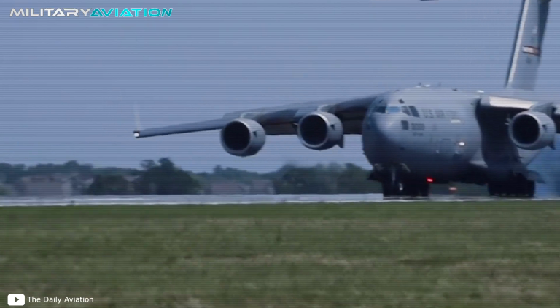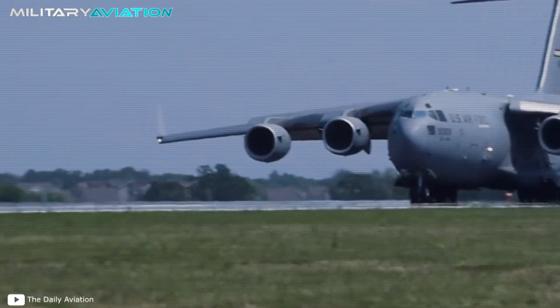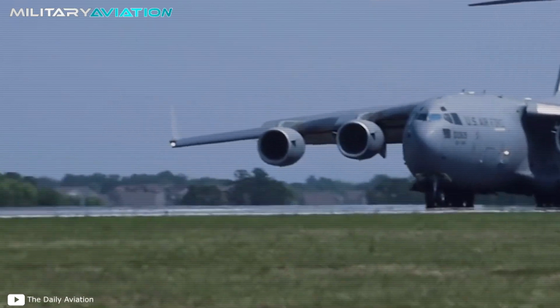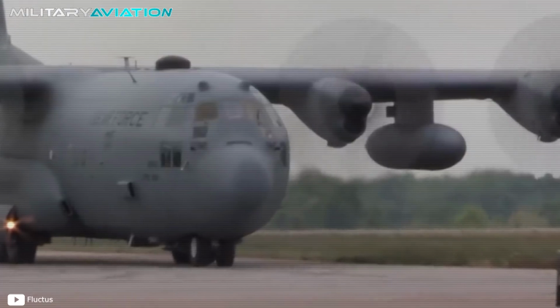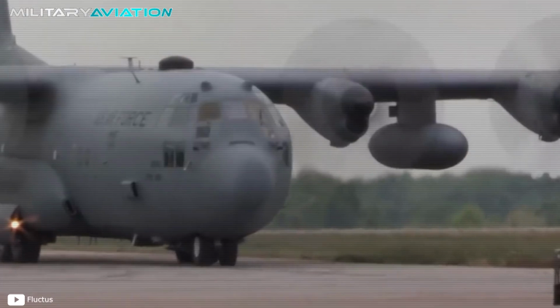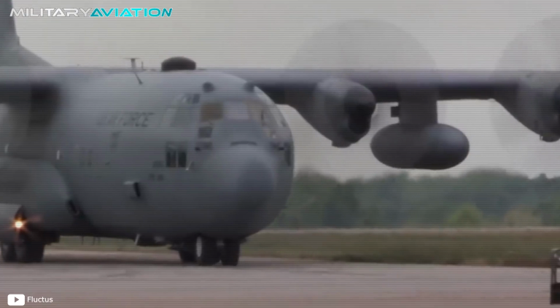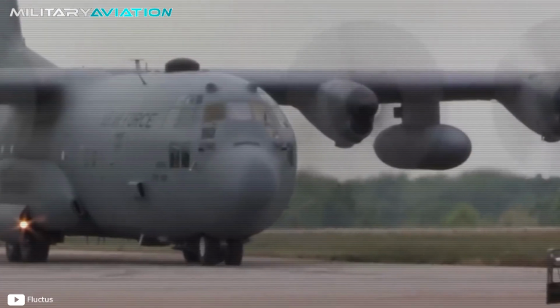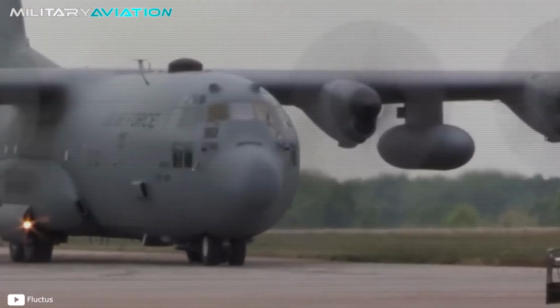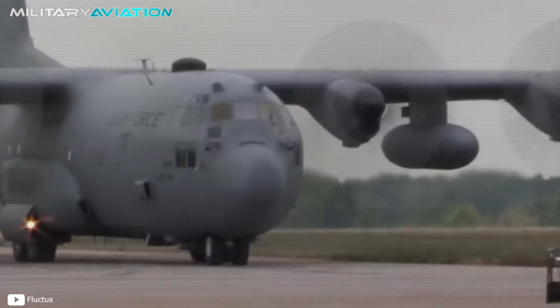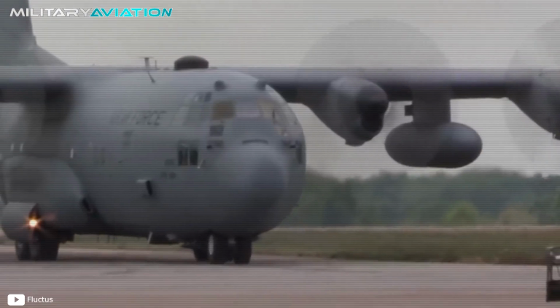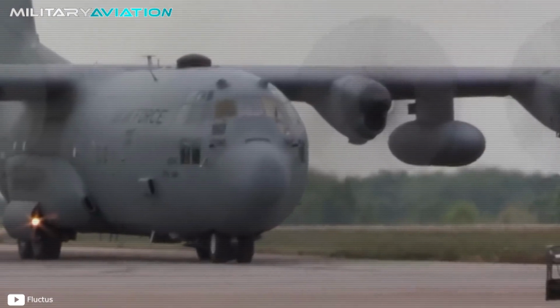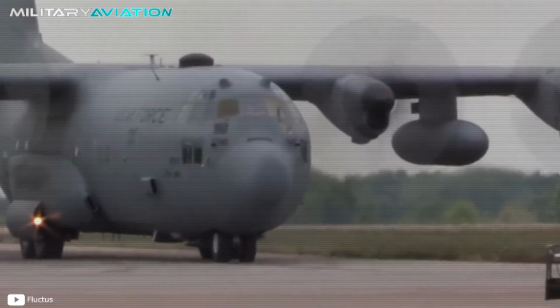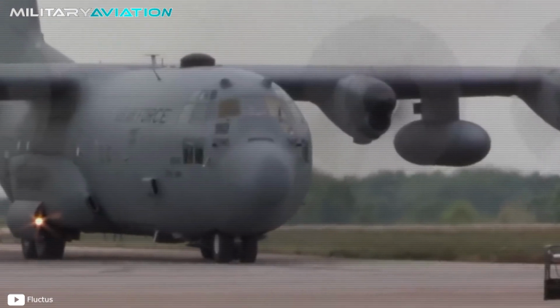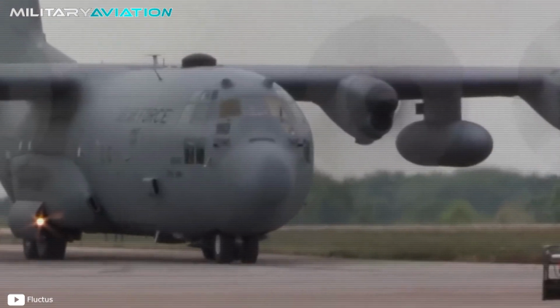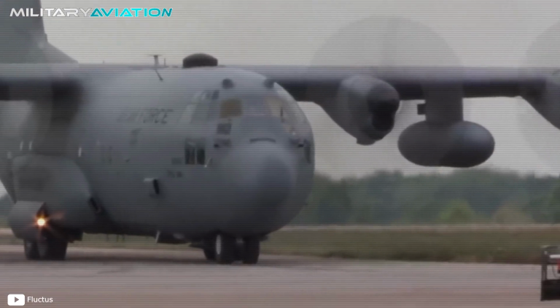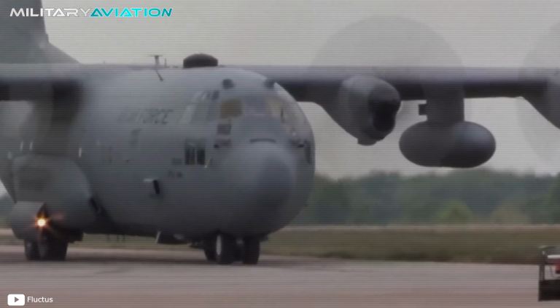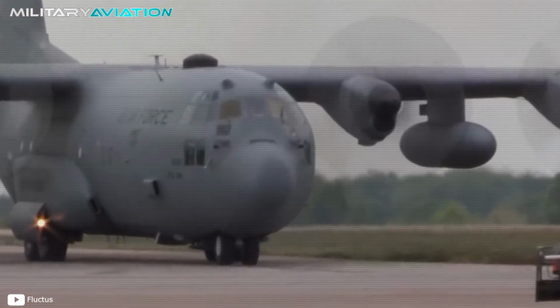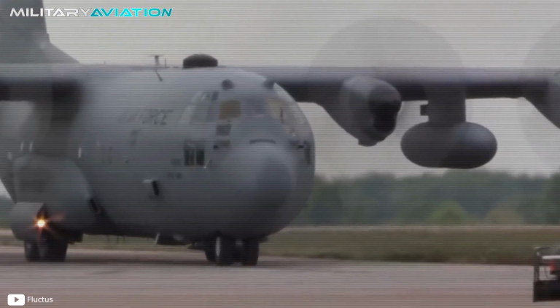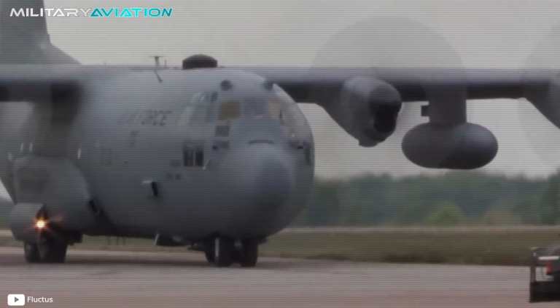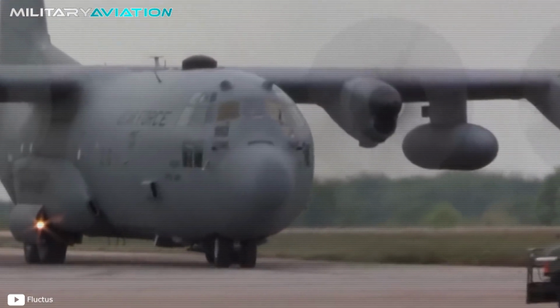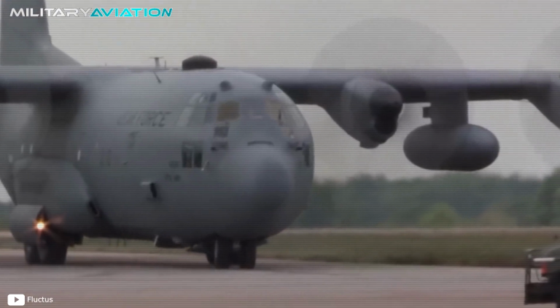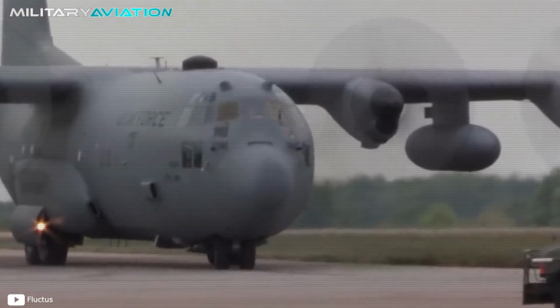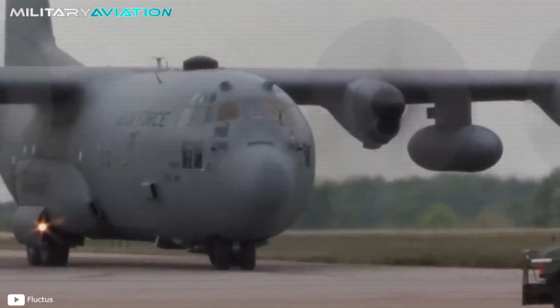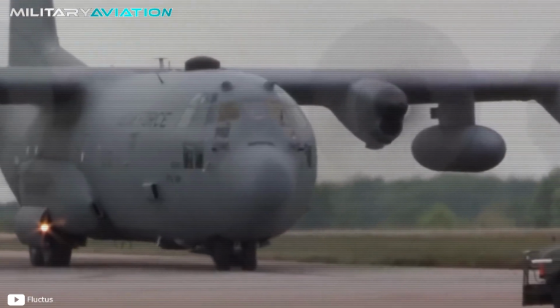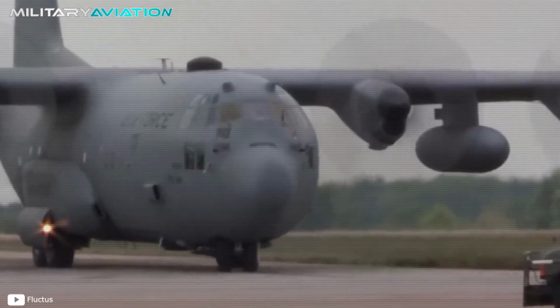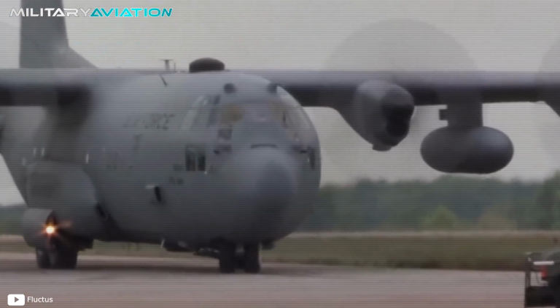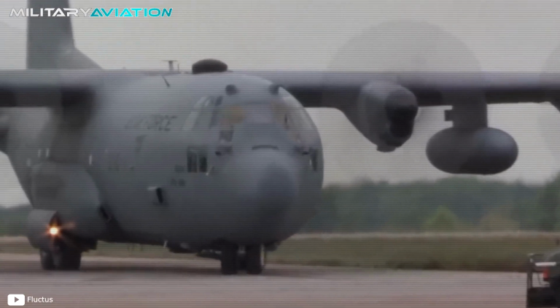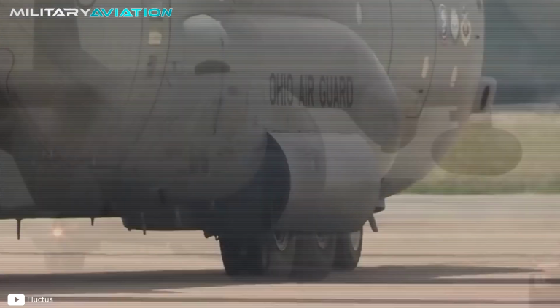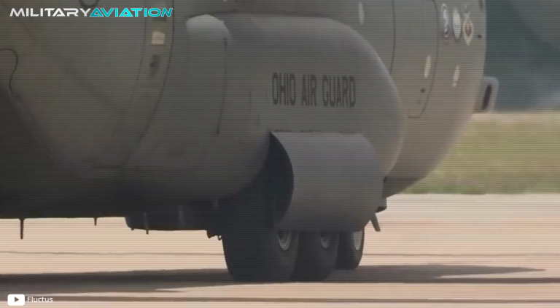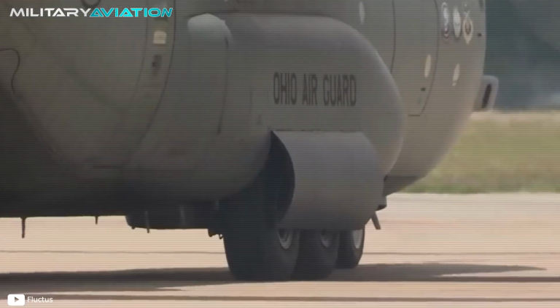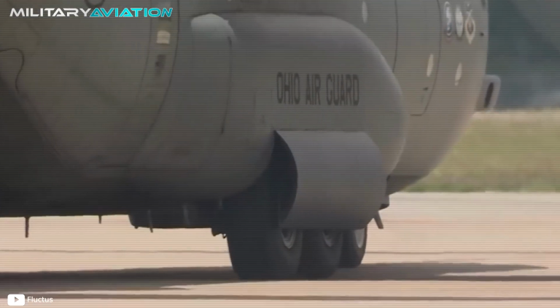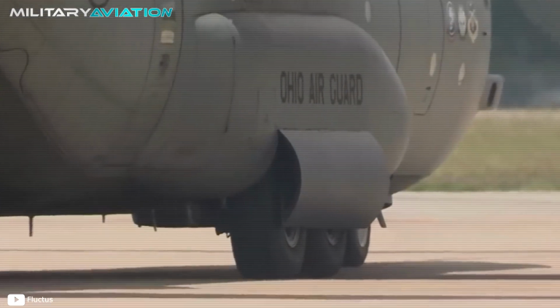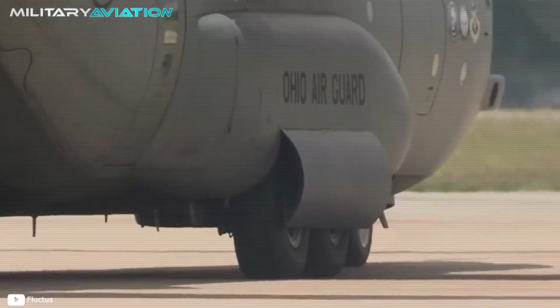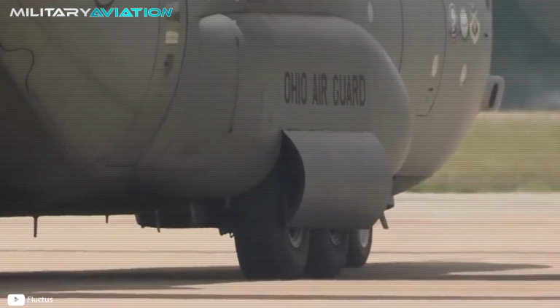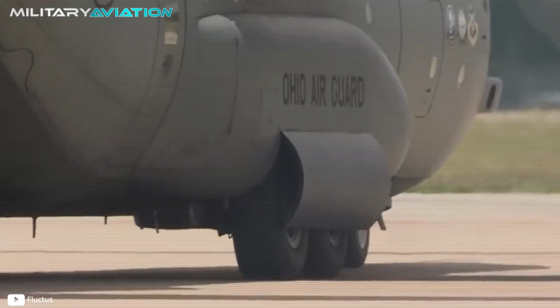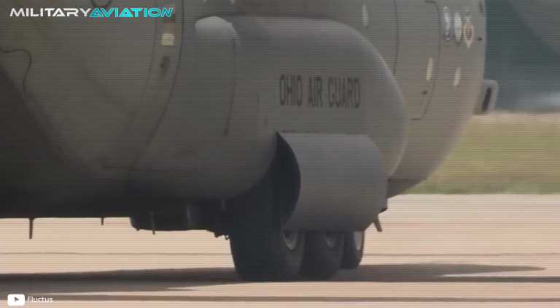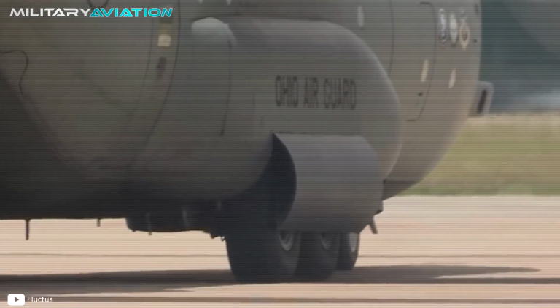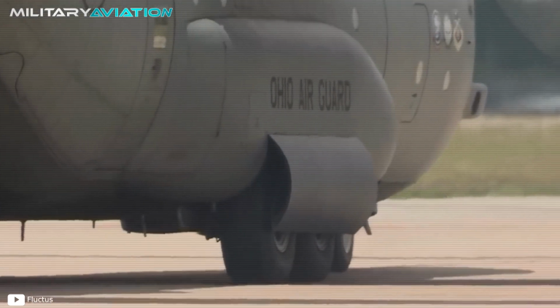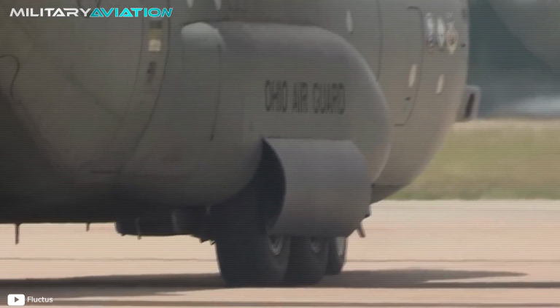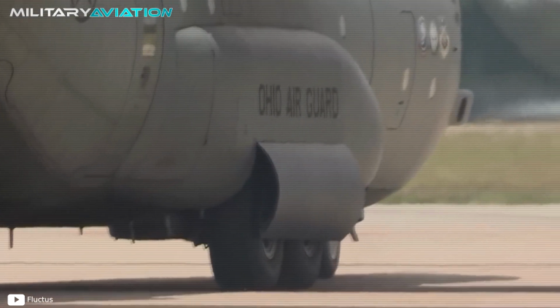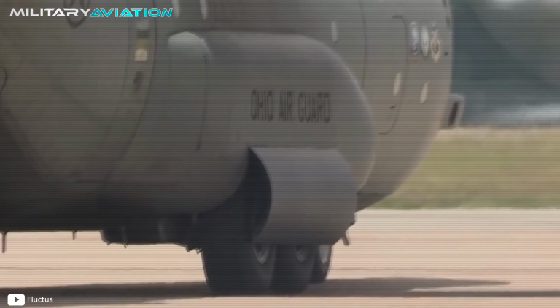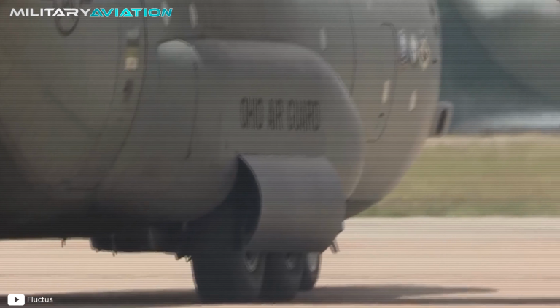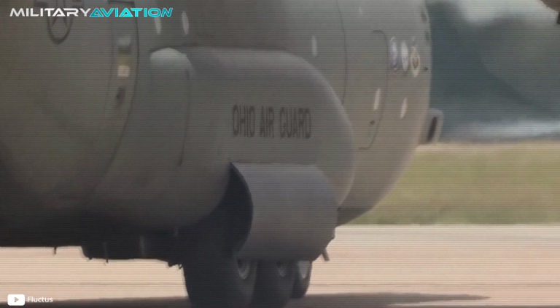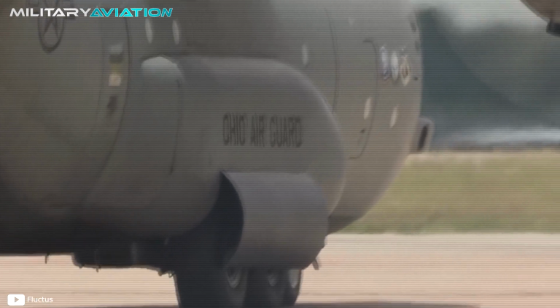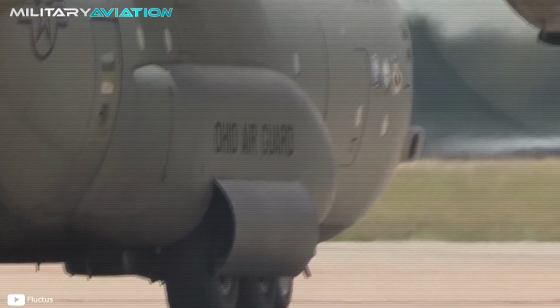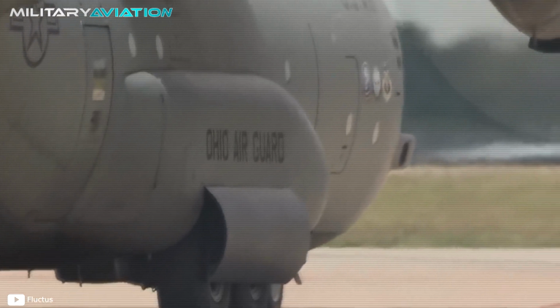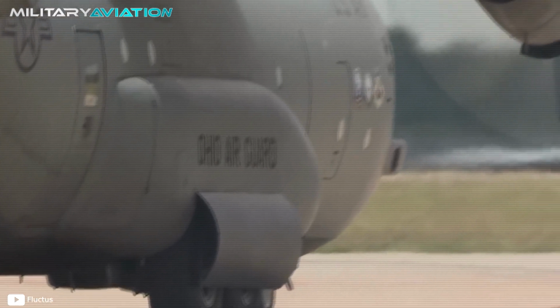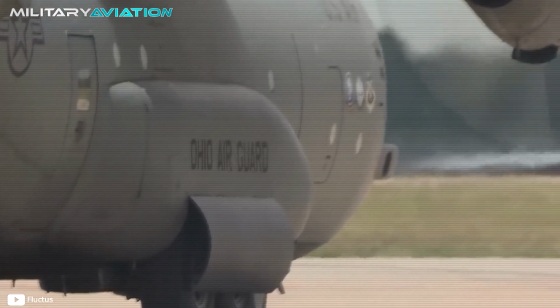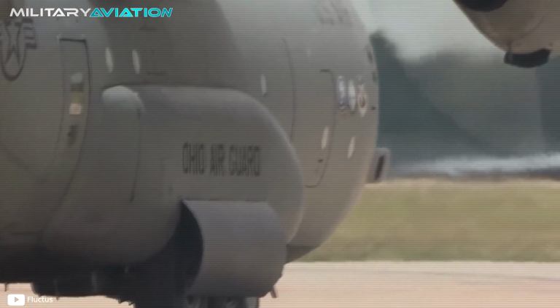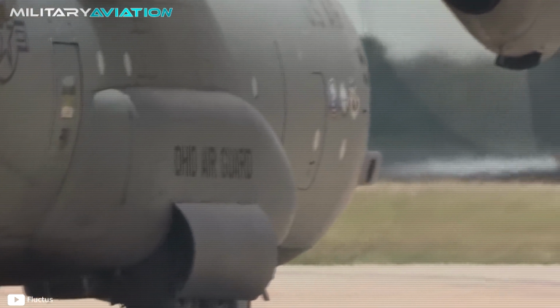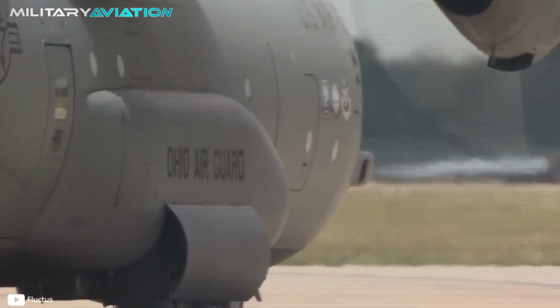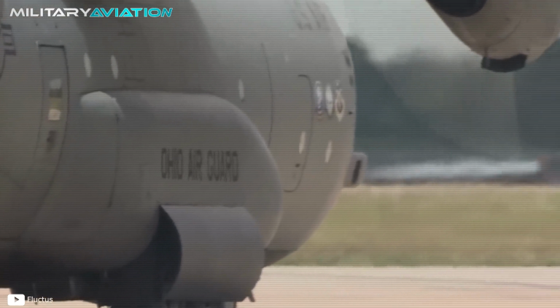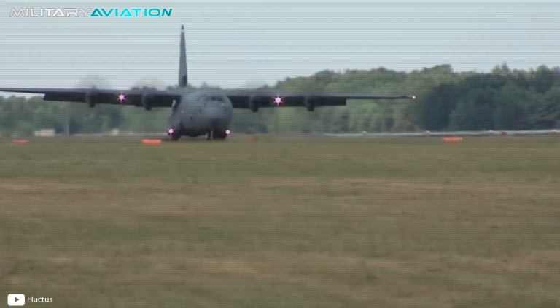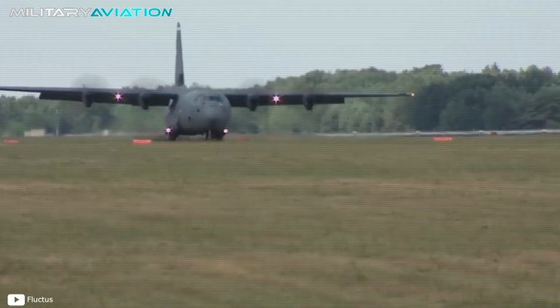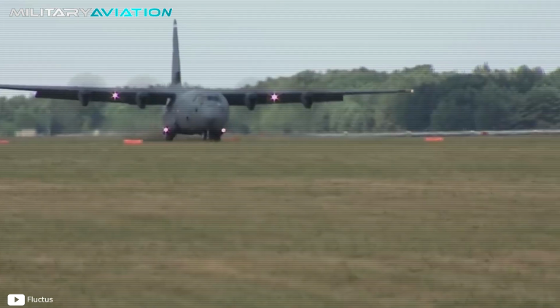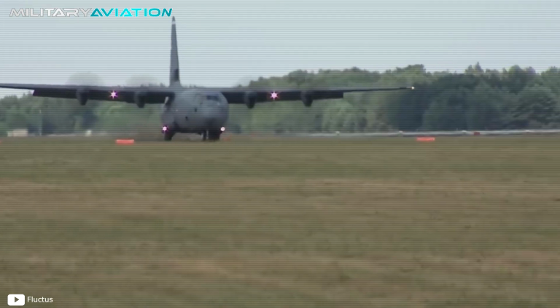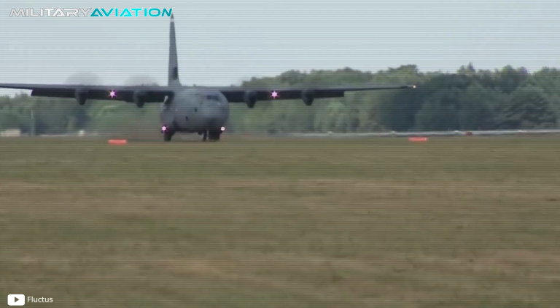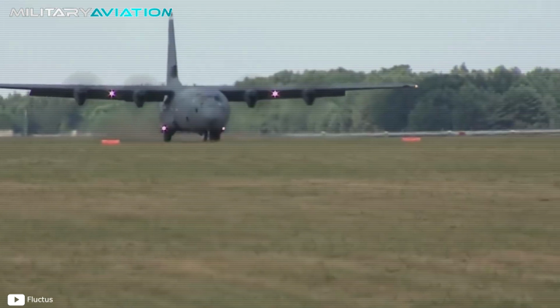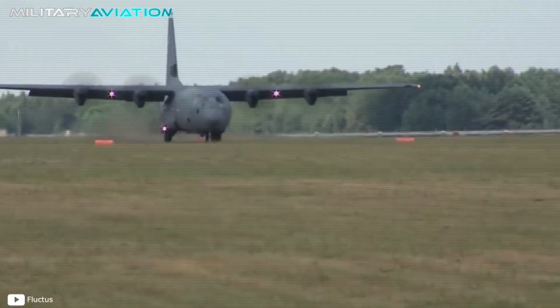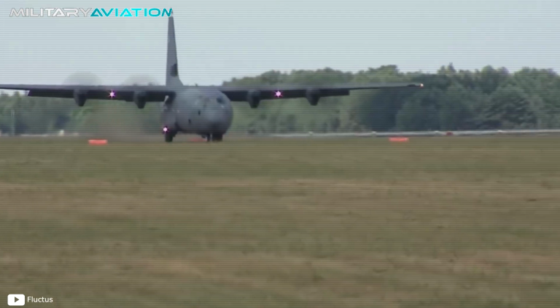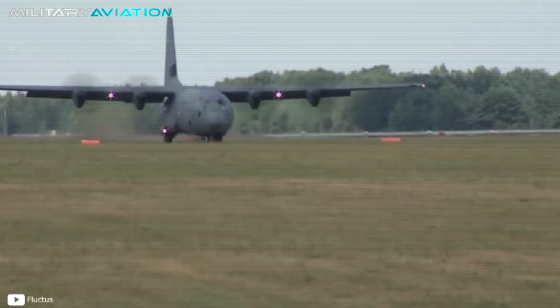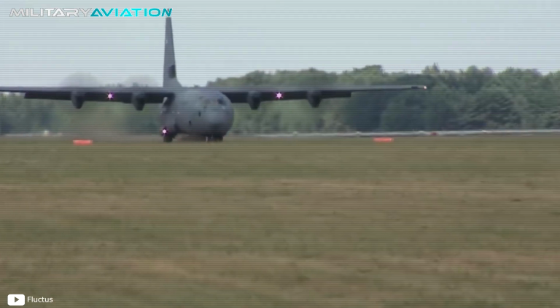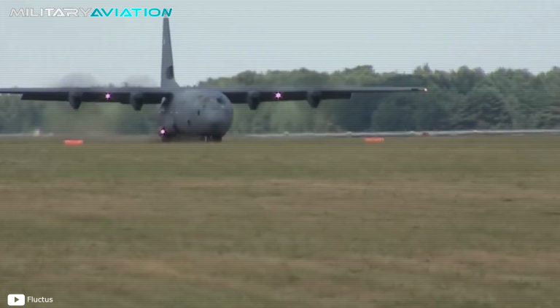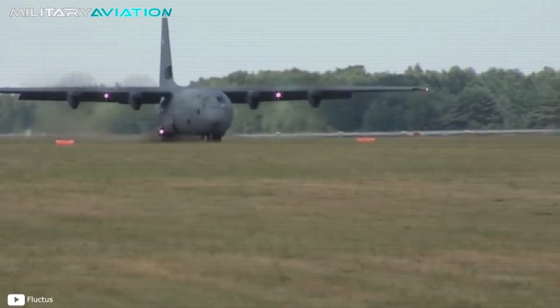In other words, the landing gear is a precise and complex piece of machinery that must function perfectly every time a plane touches down.